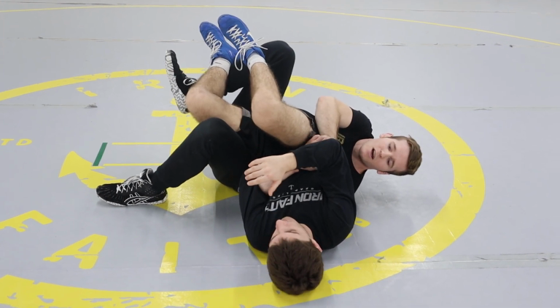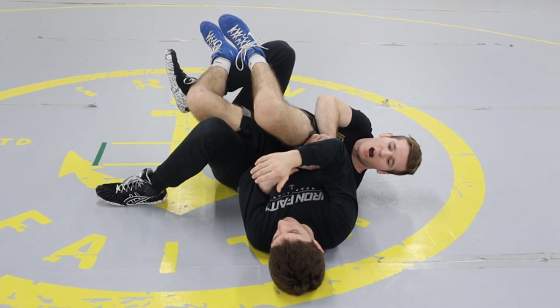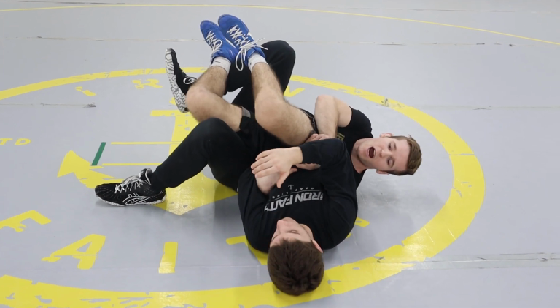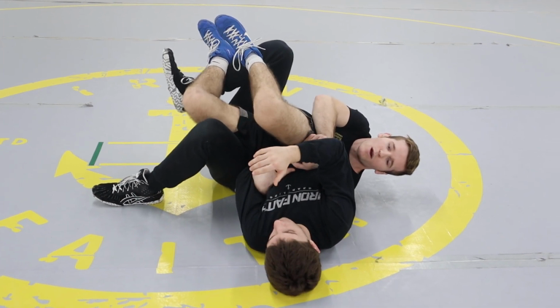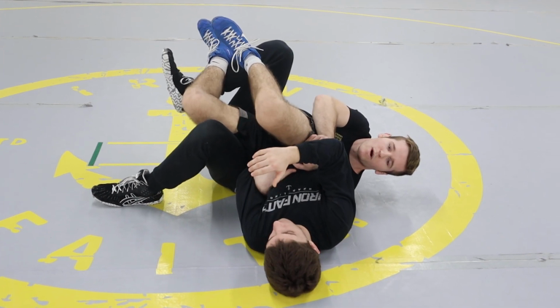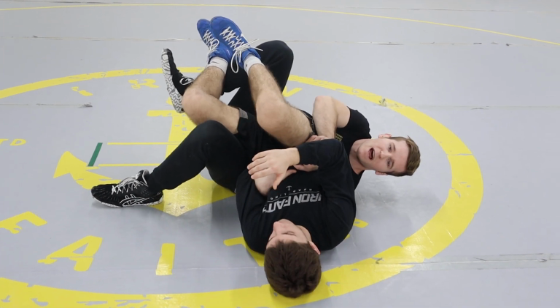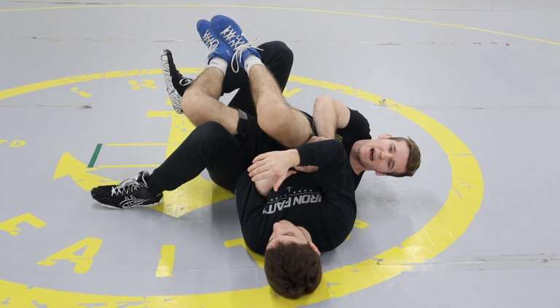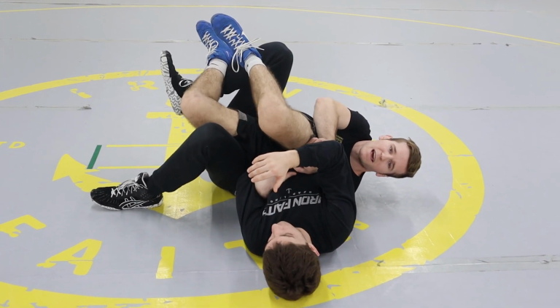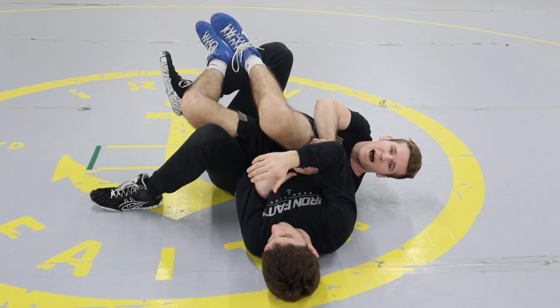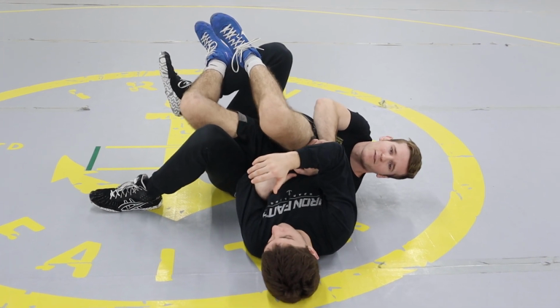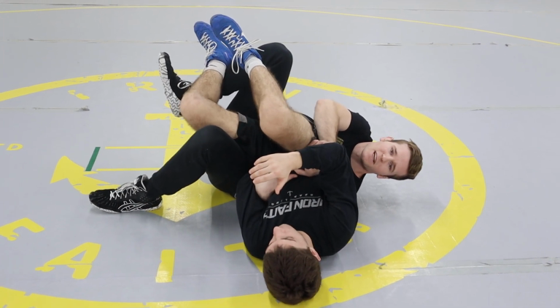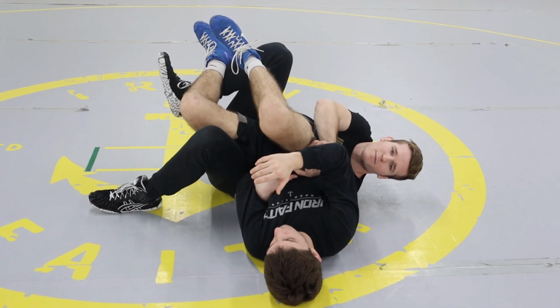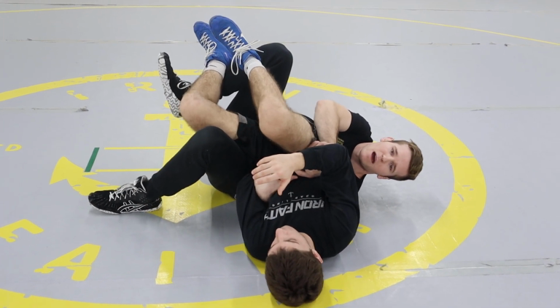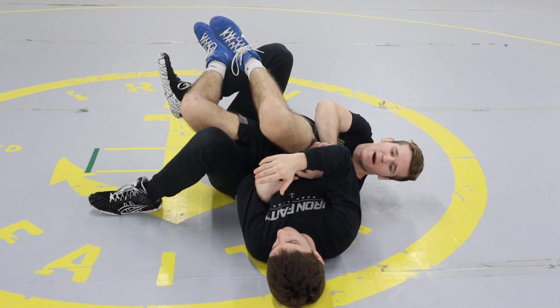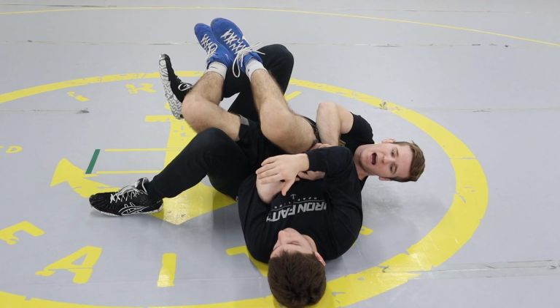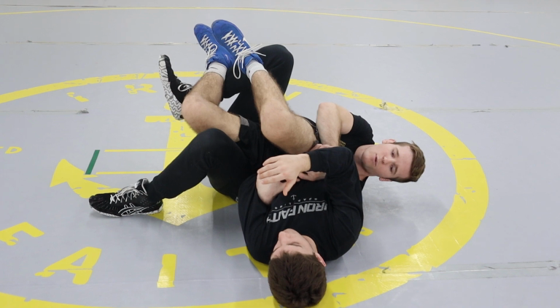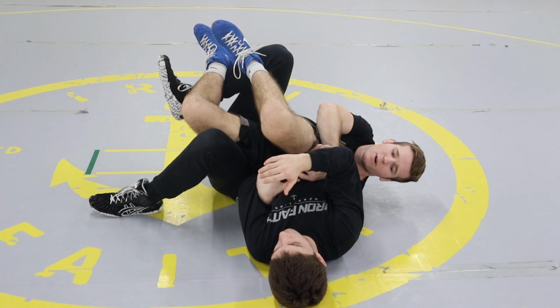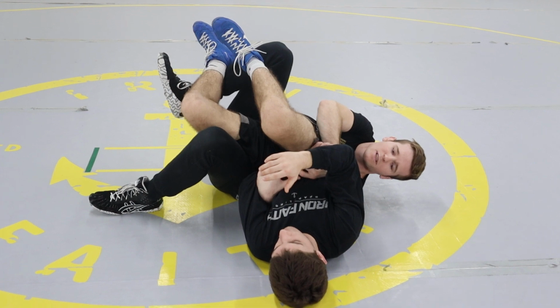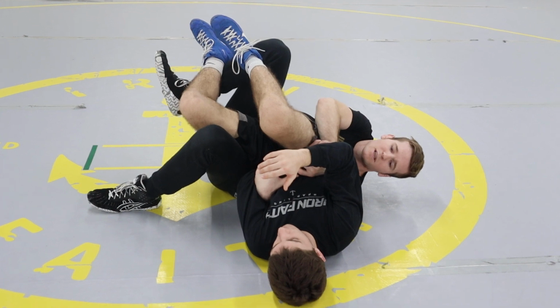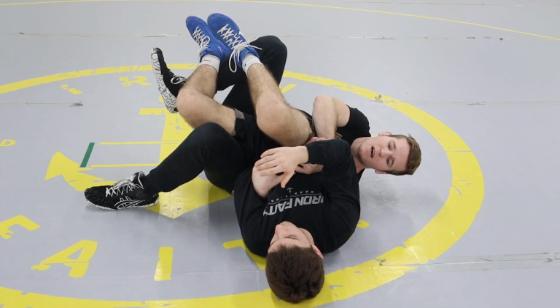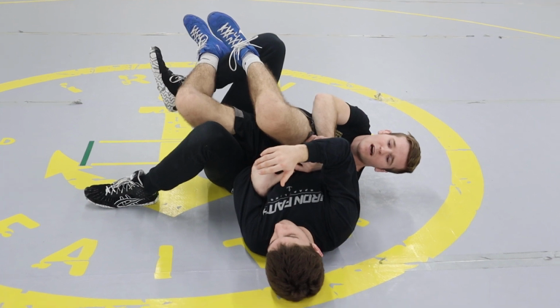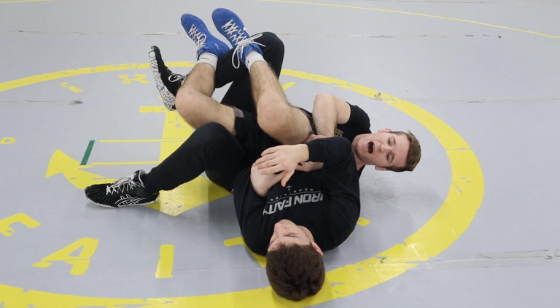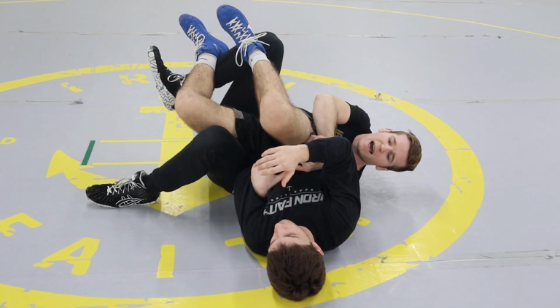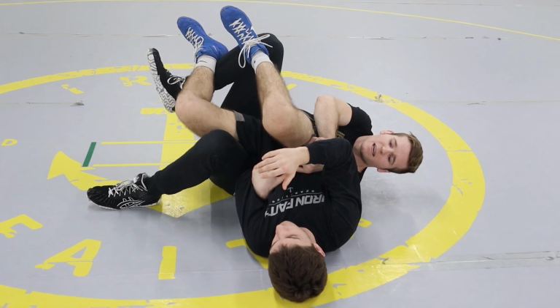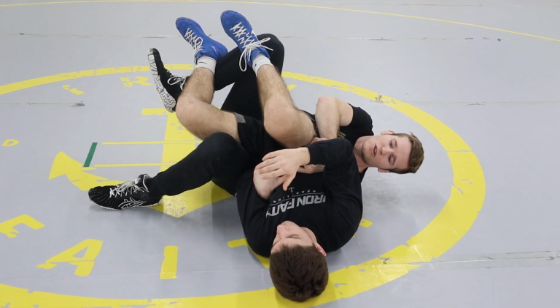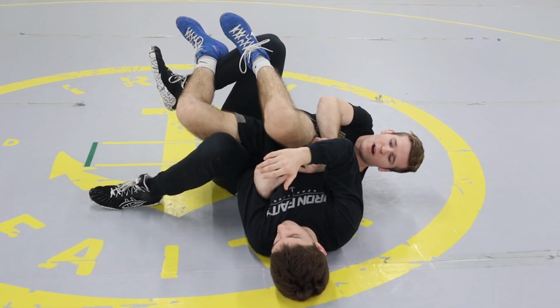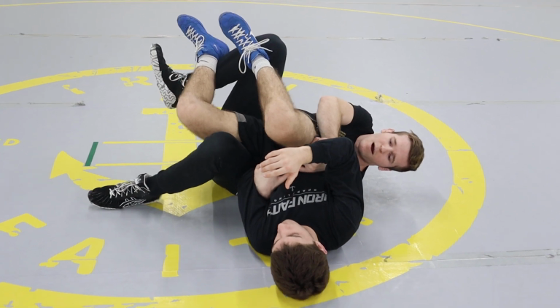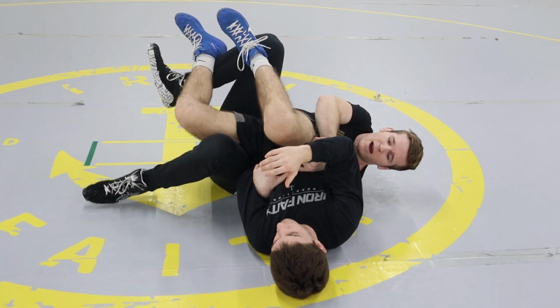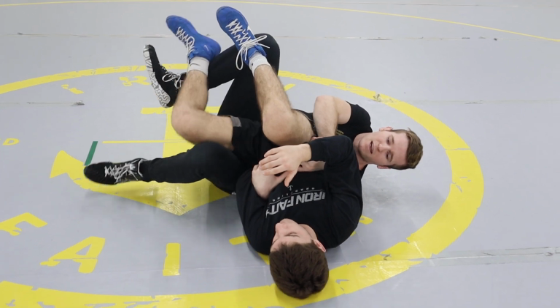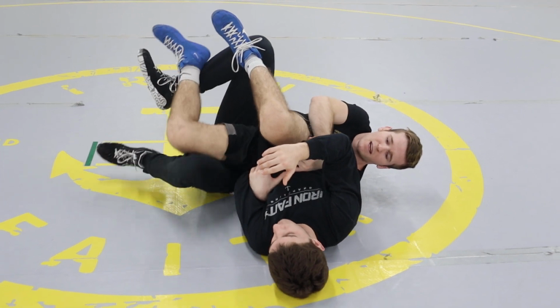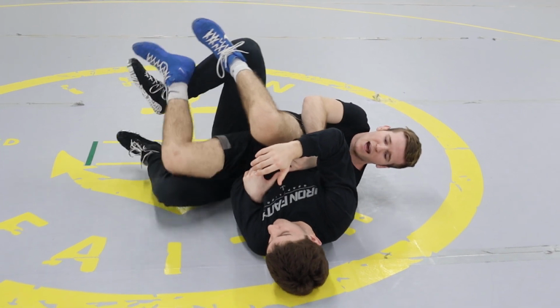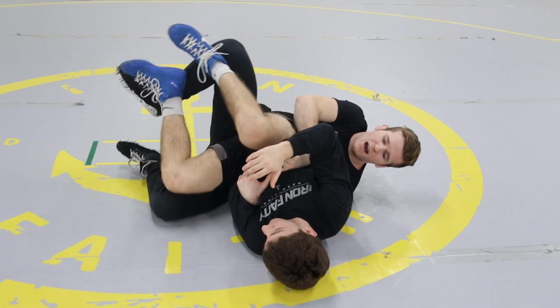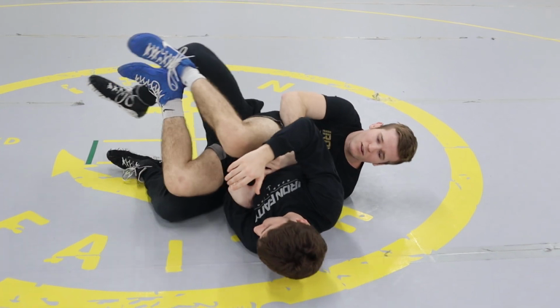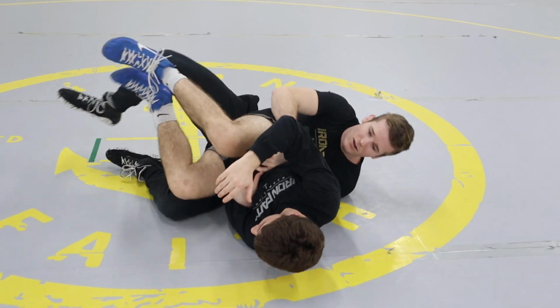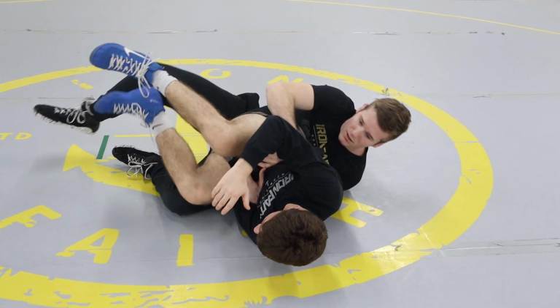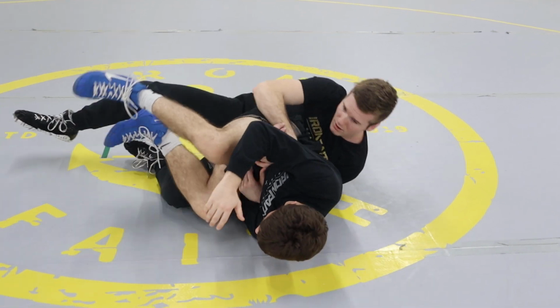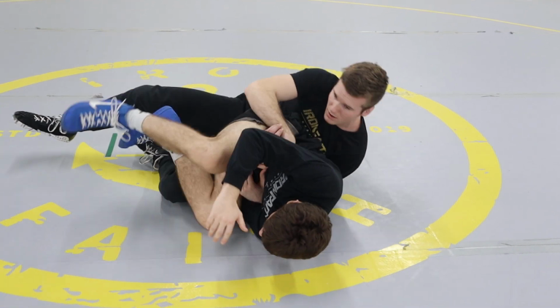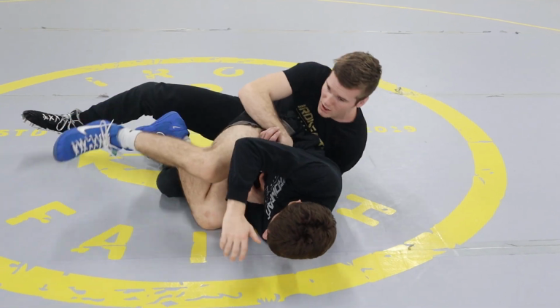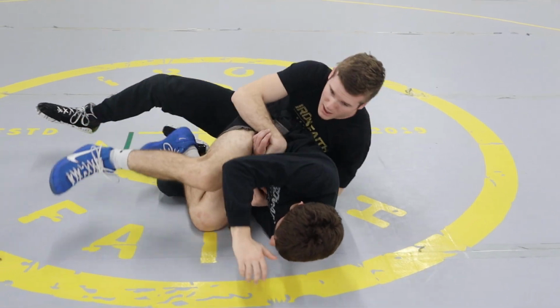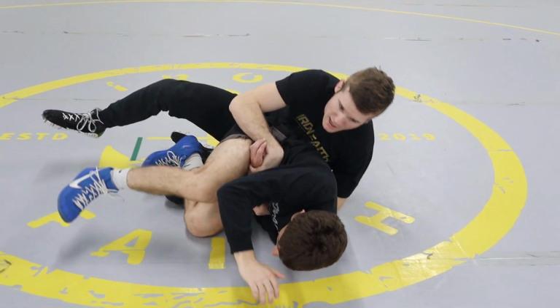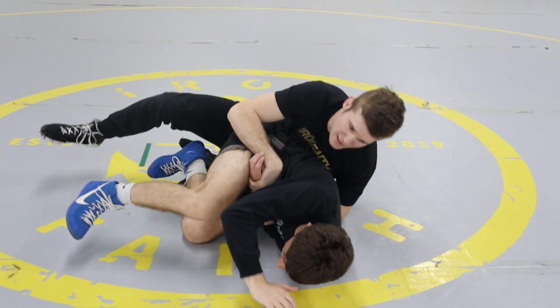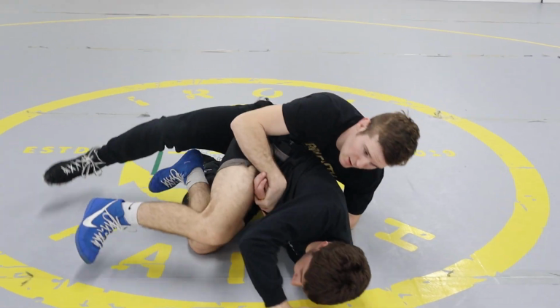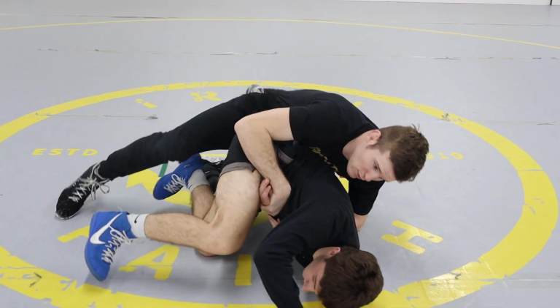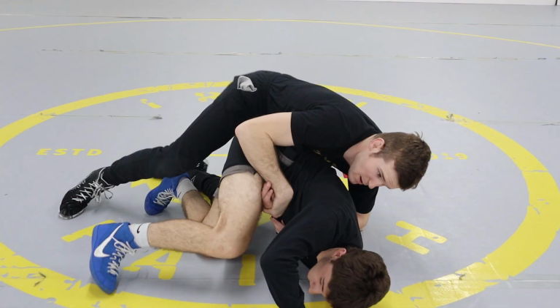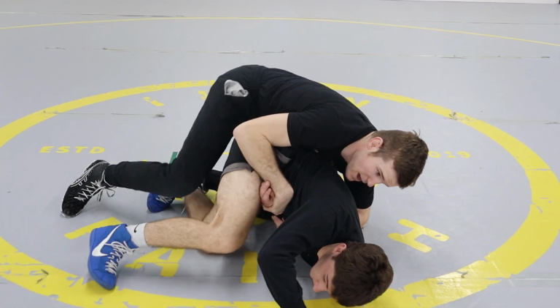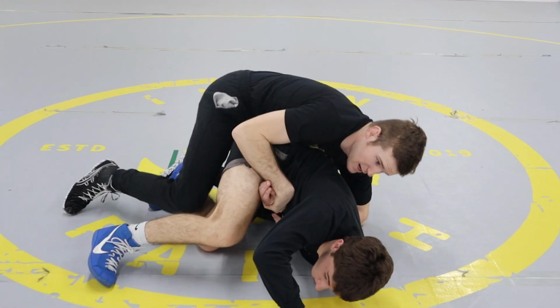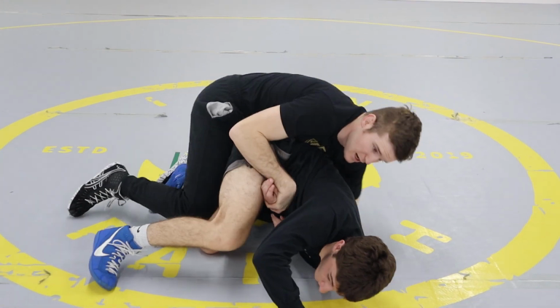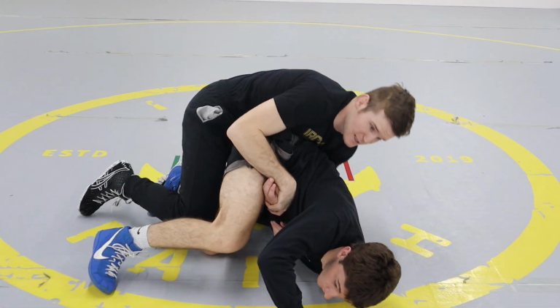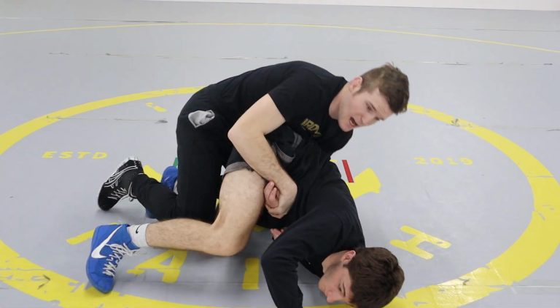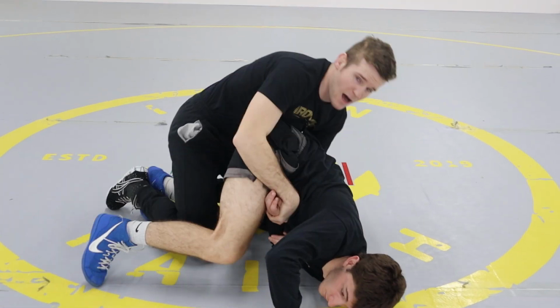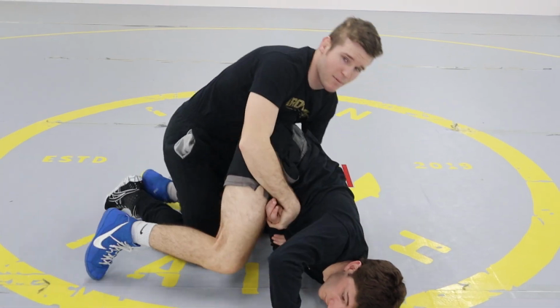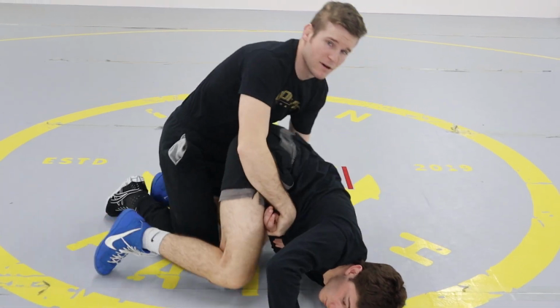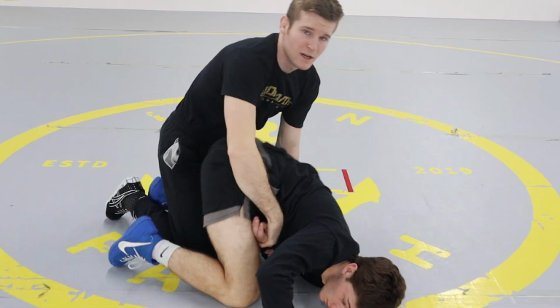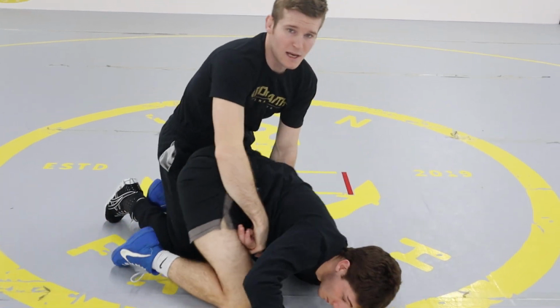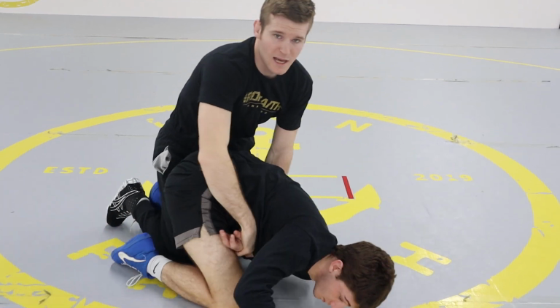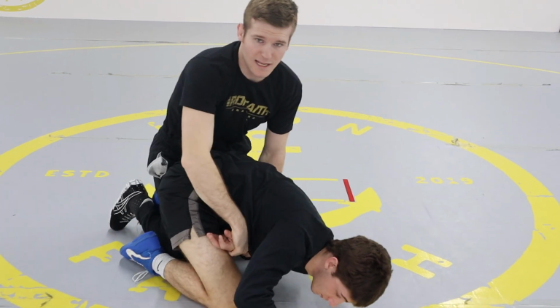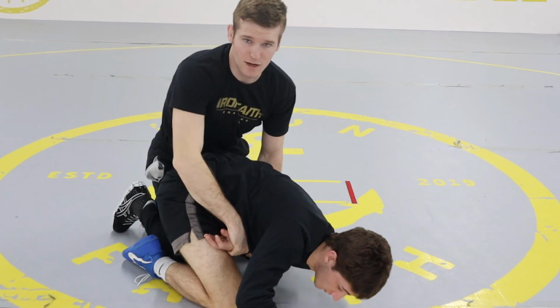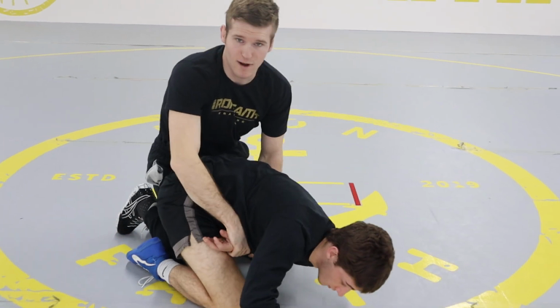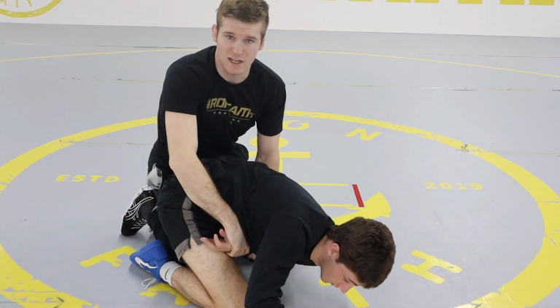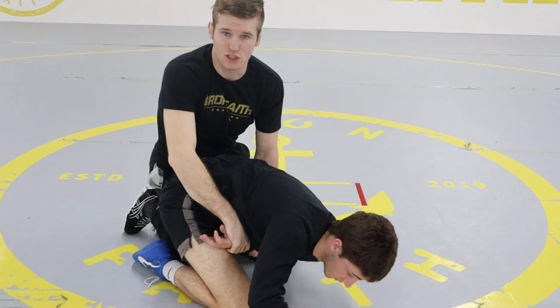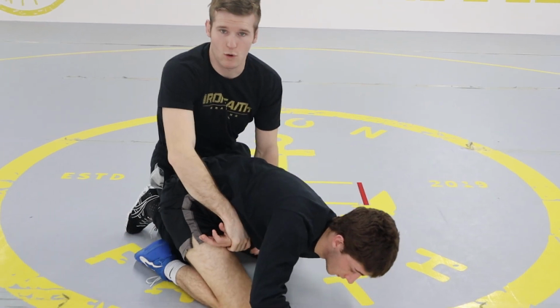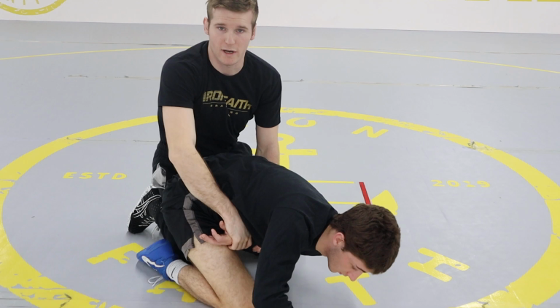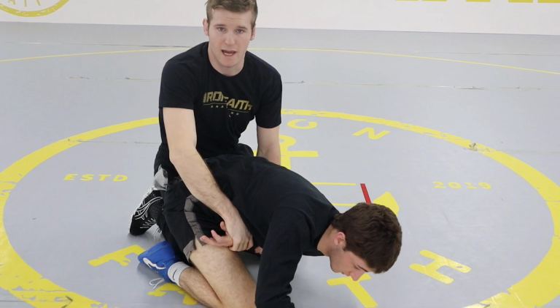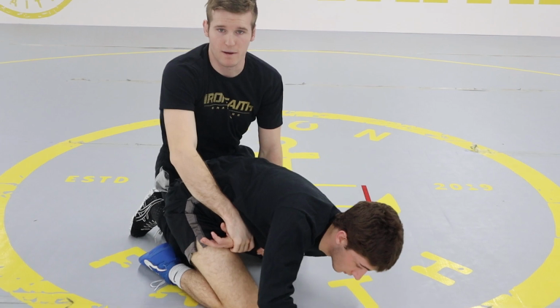After I get my back points, I can drop my knee down and come right back on top and get ready to score again.